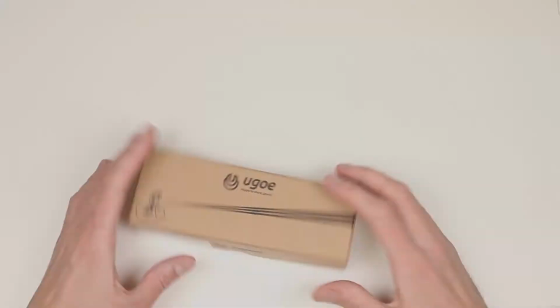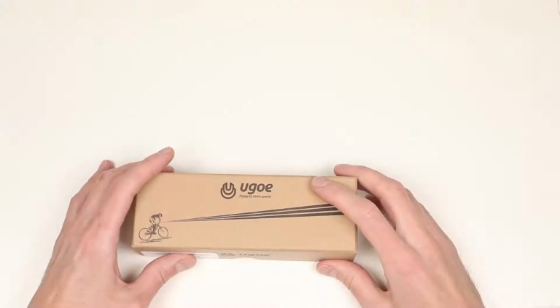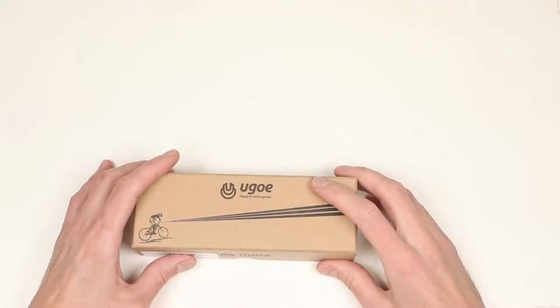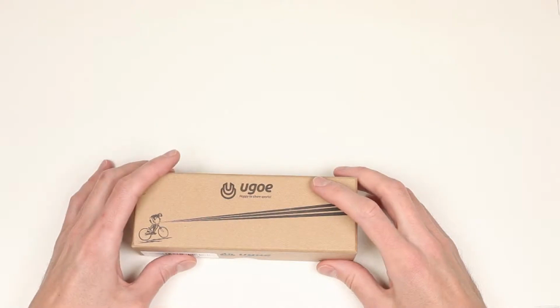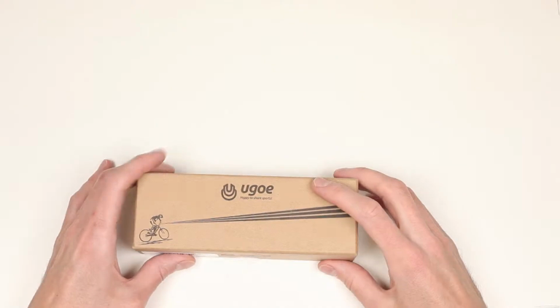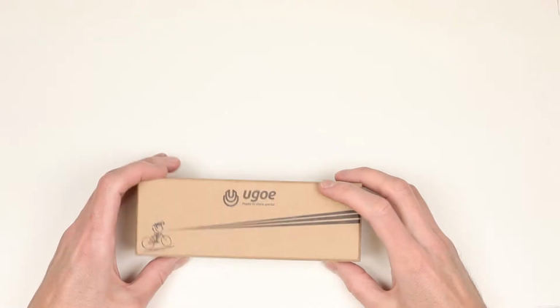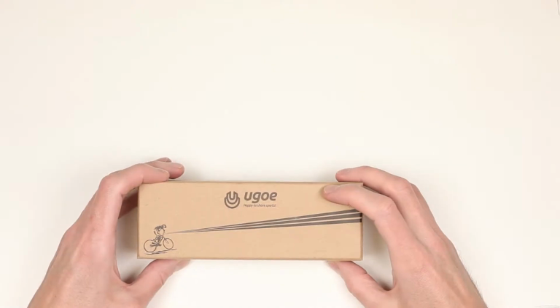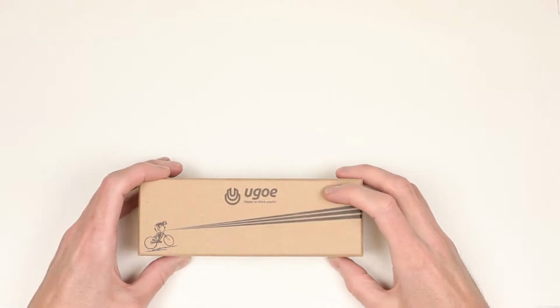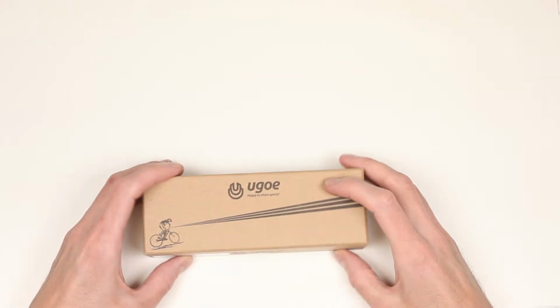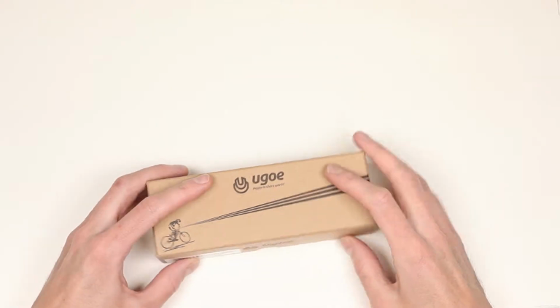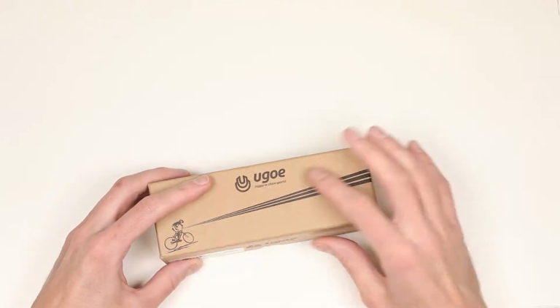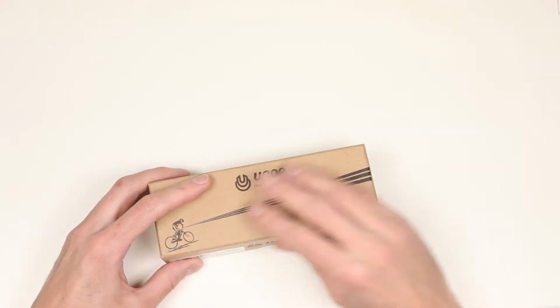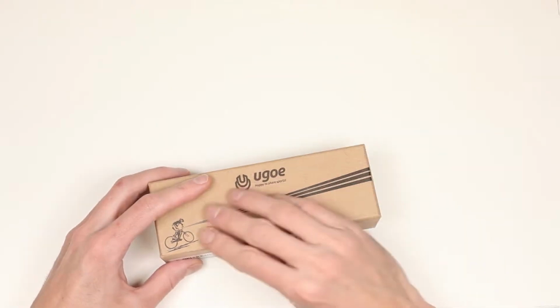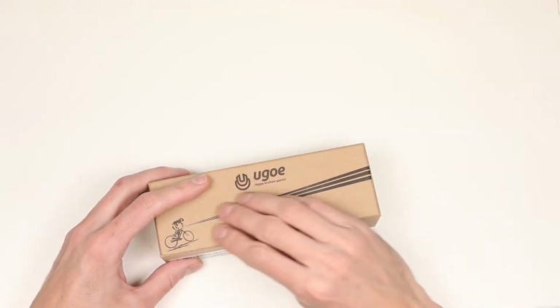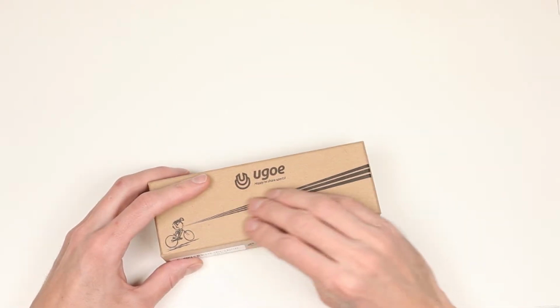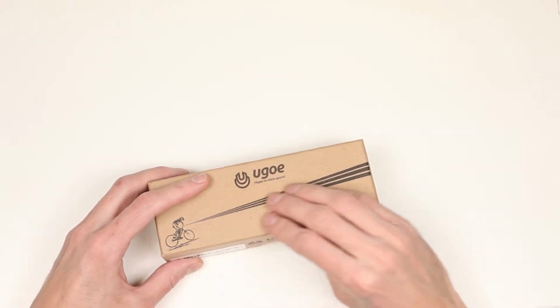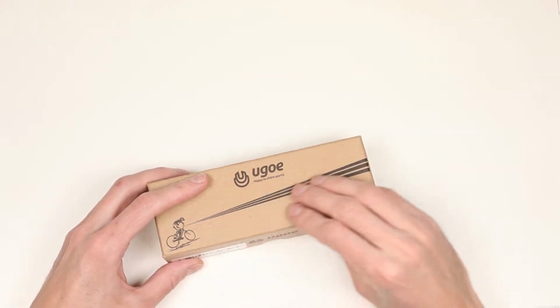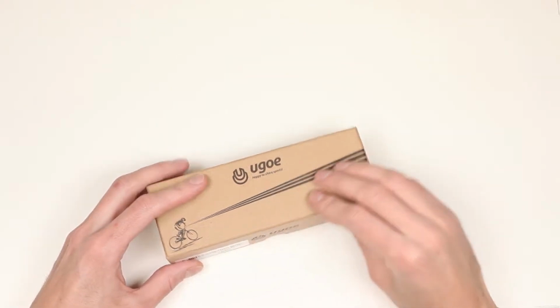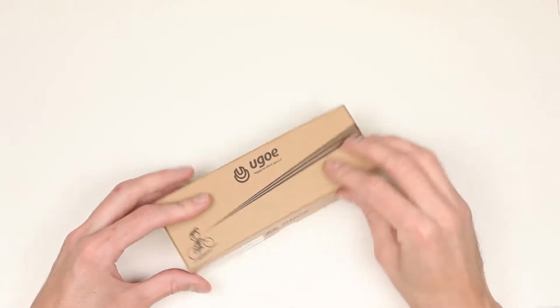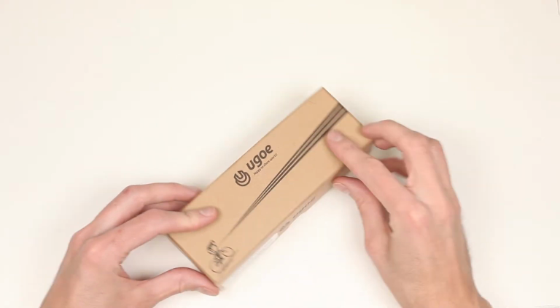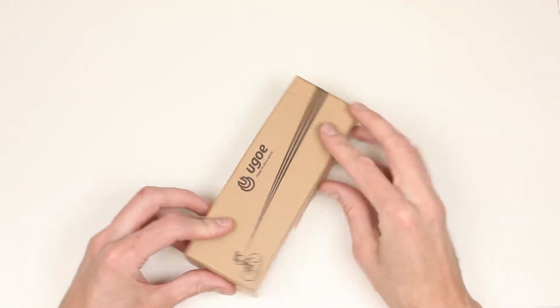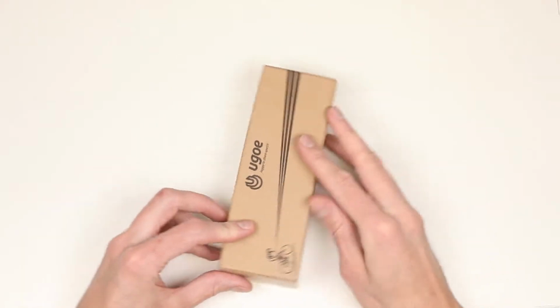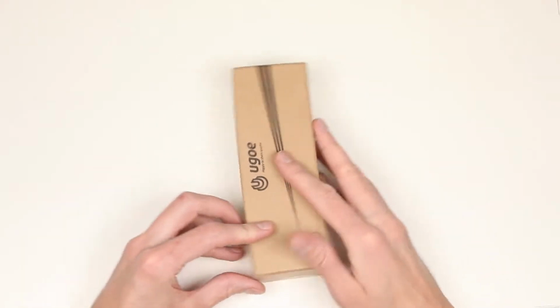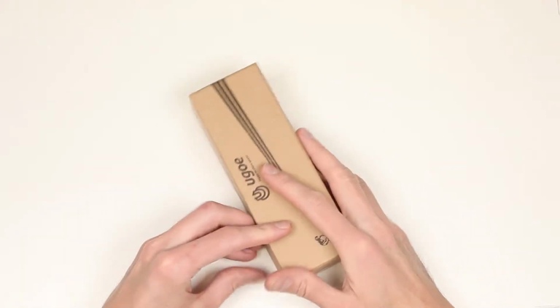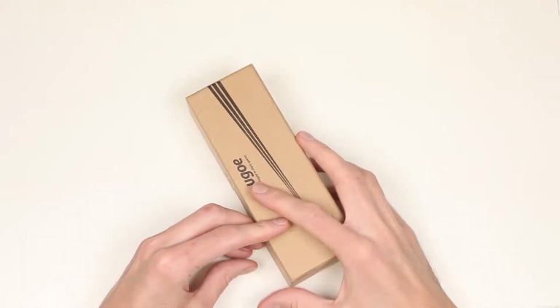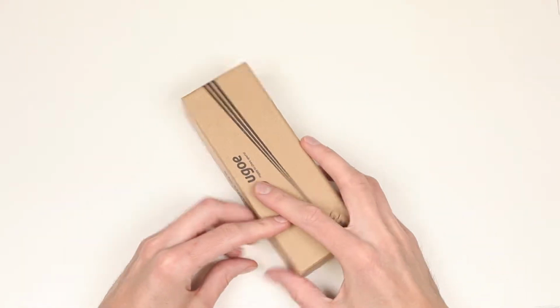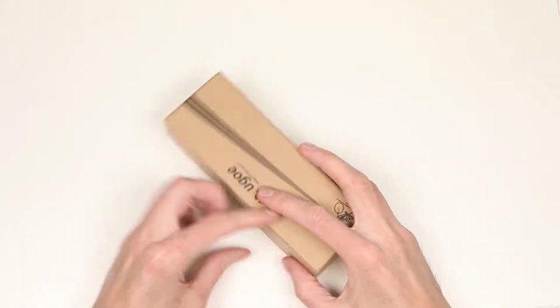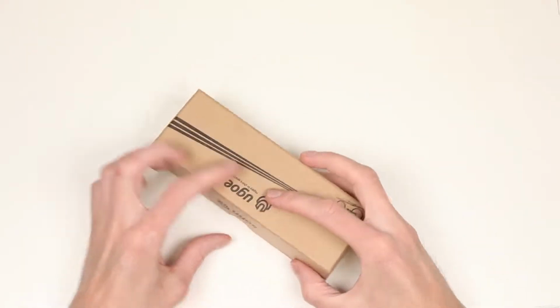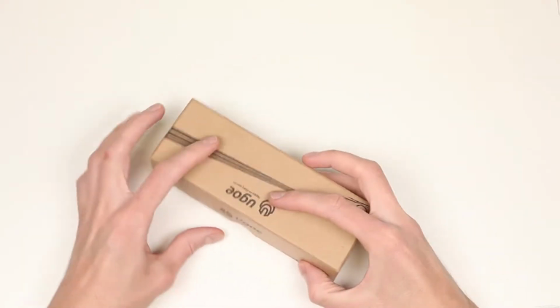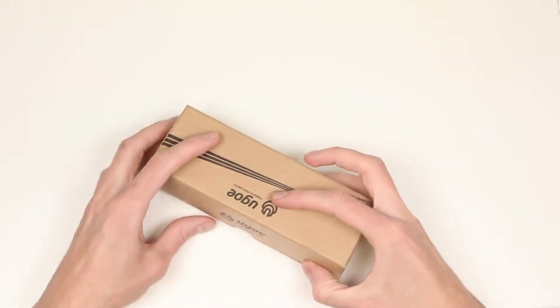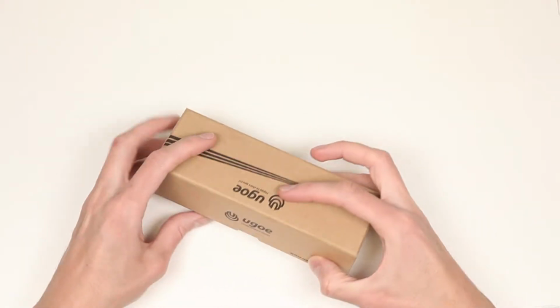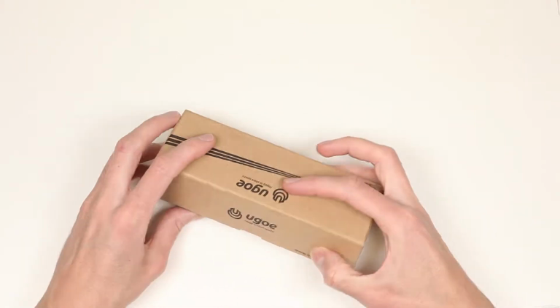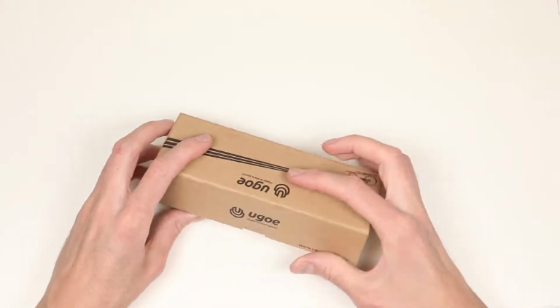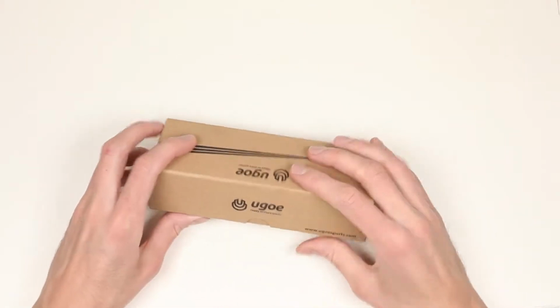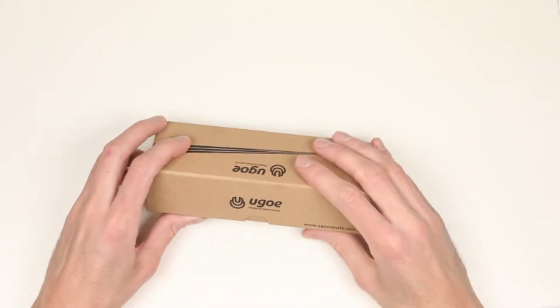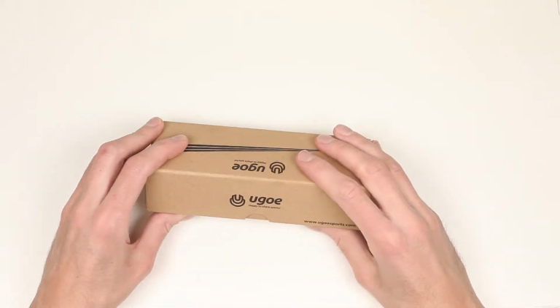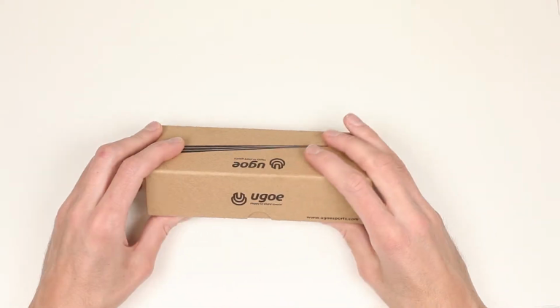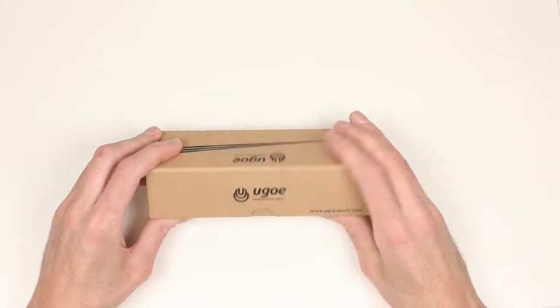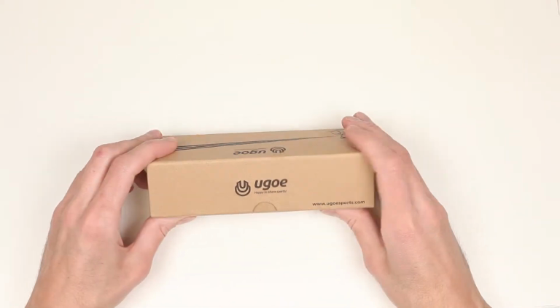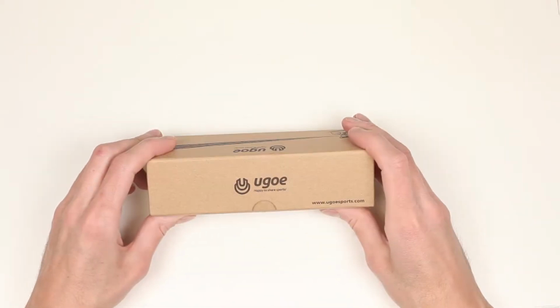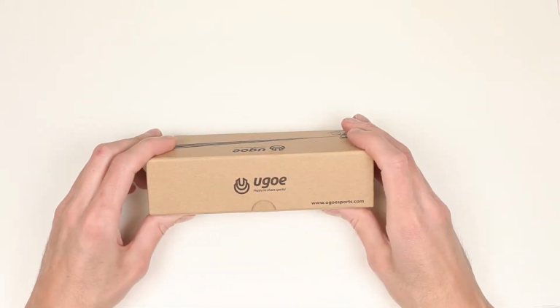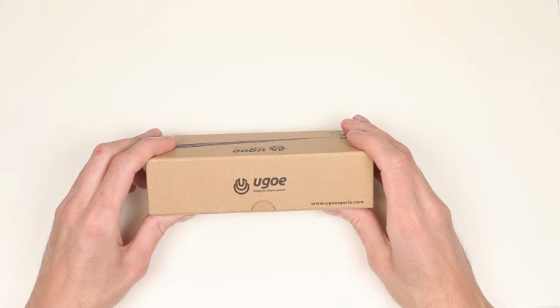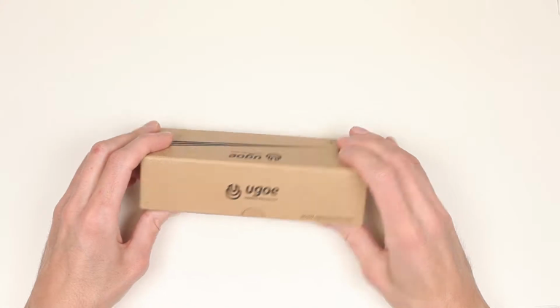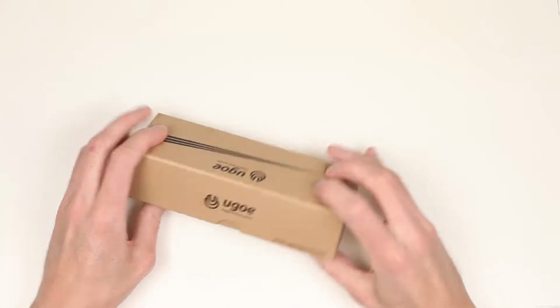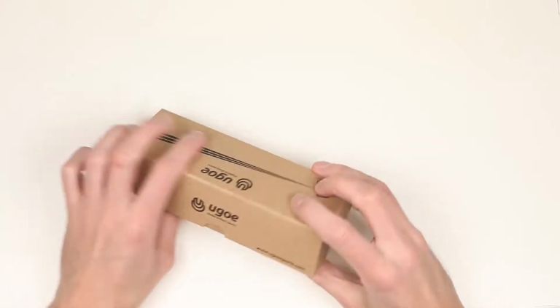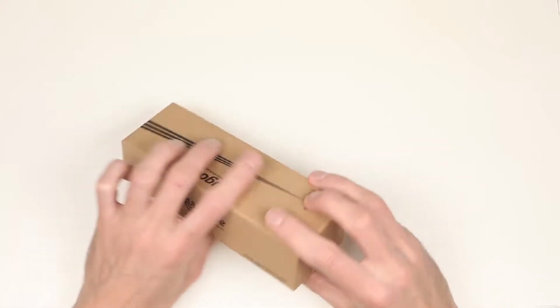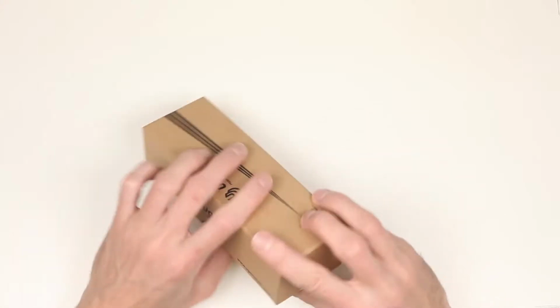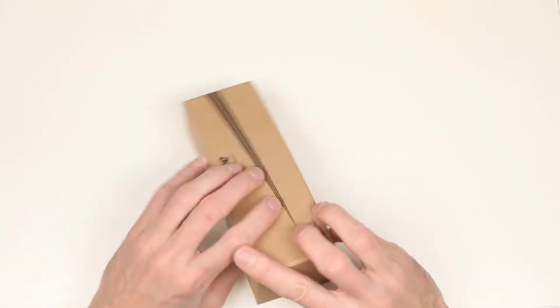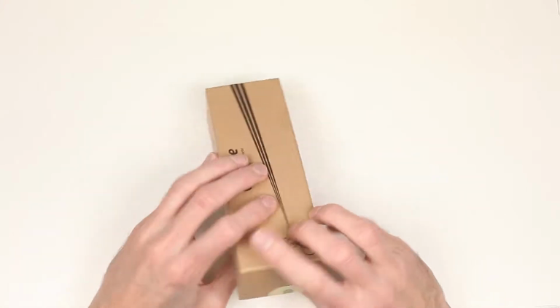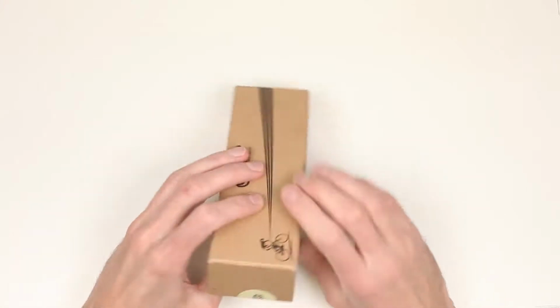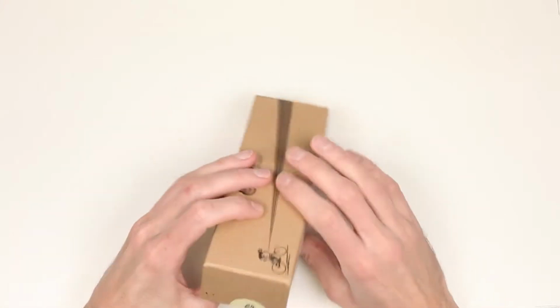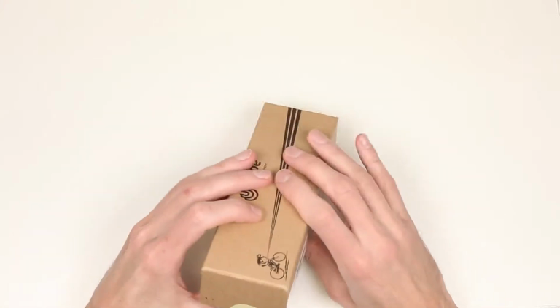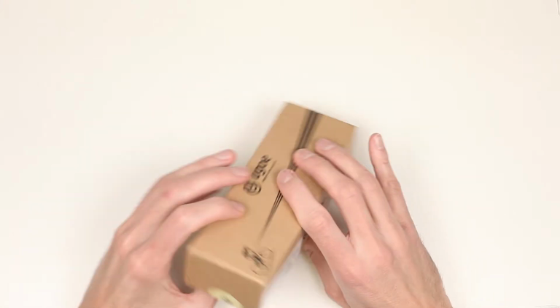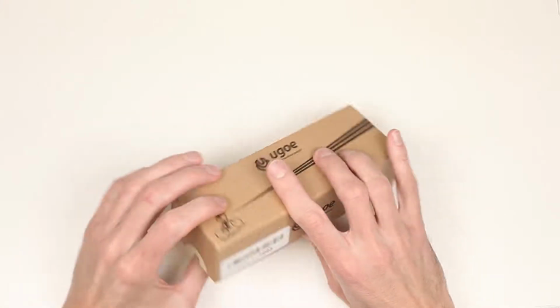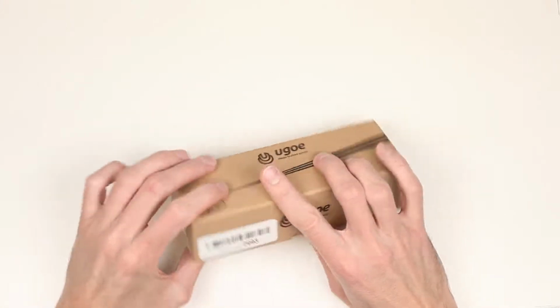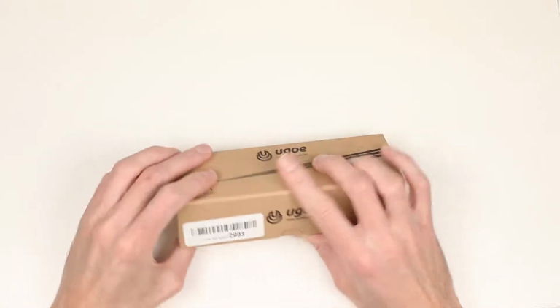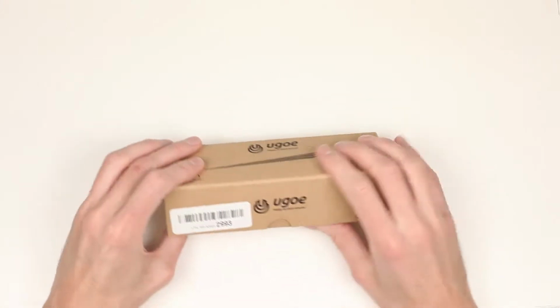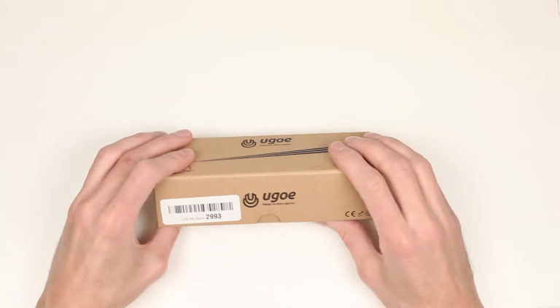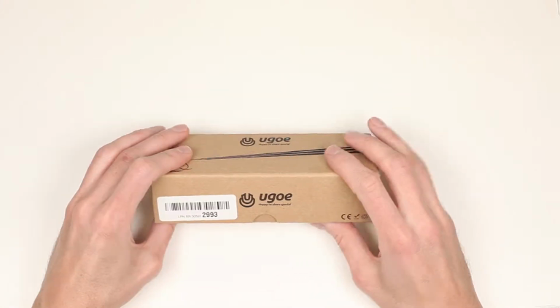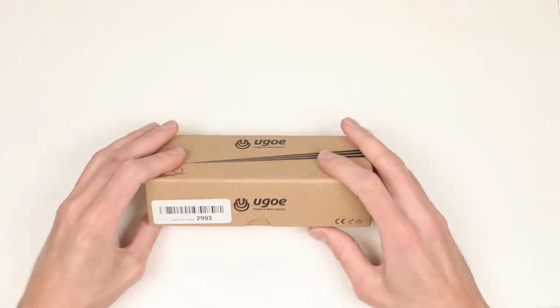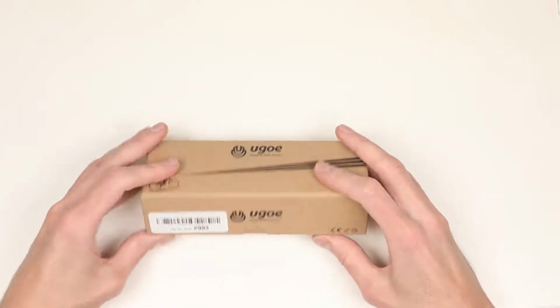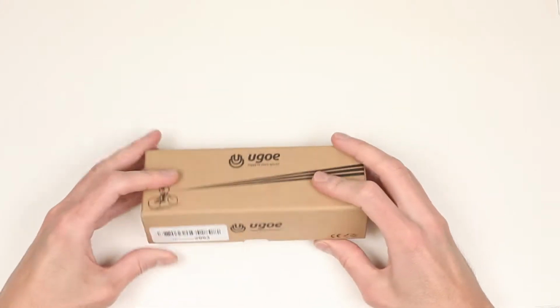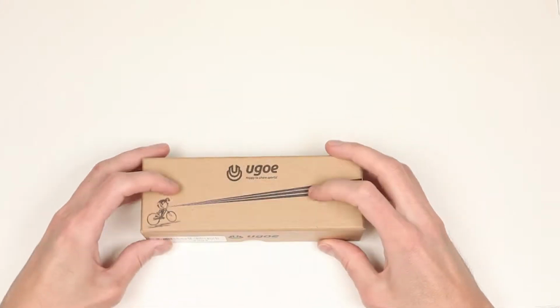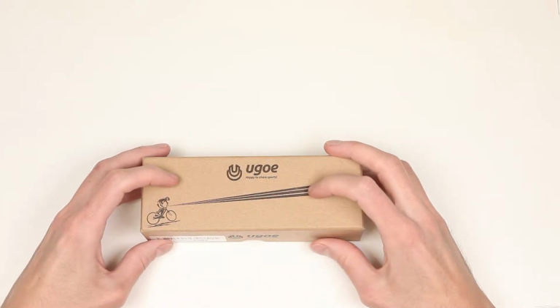The box looks nice and durable, it is pleasant to touch, and is made of thick cardboard, which makes it great for a gift. So let's see what it has inside.